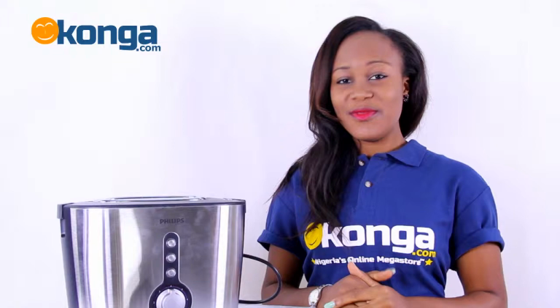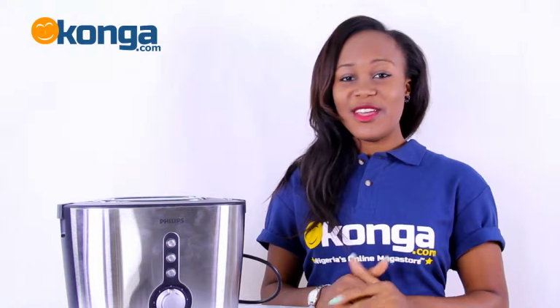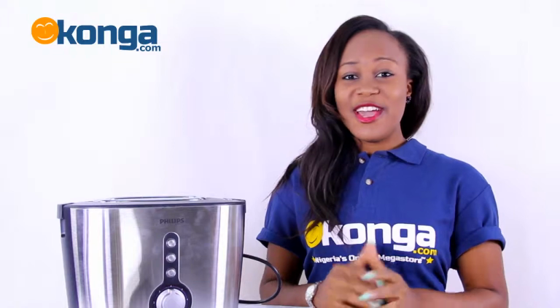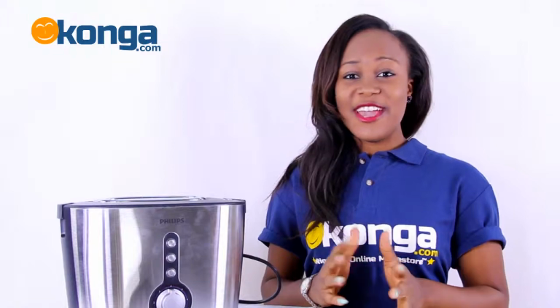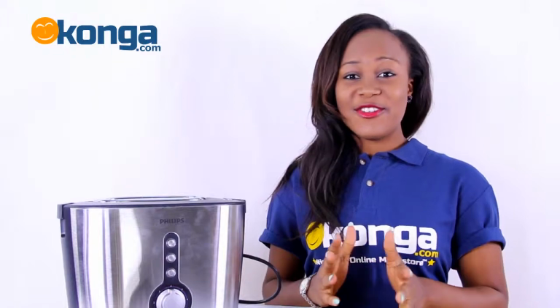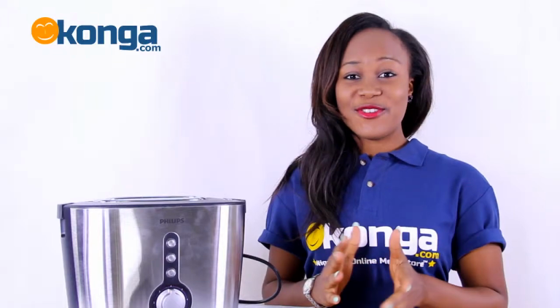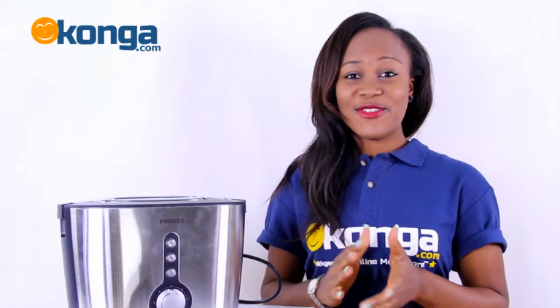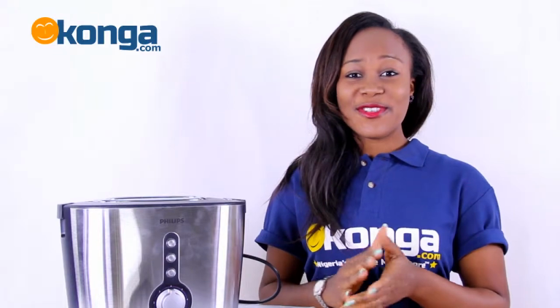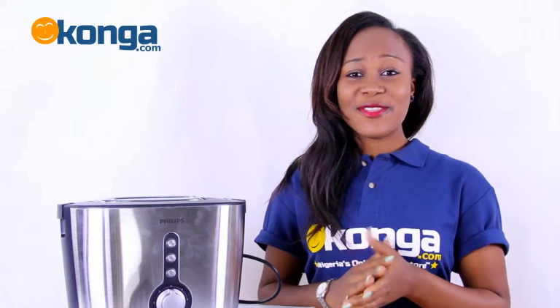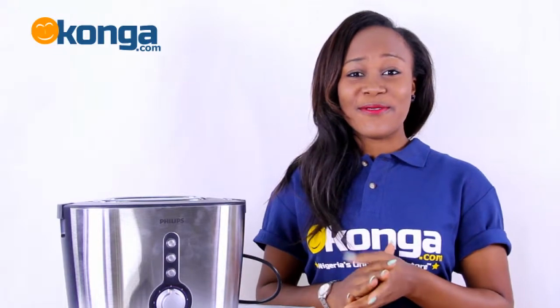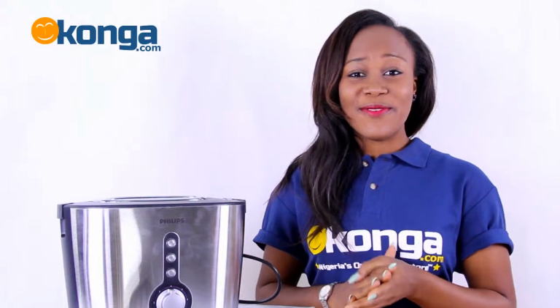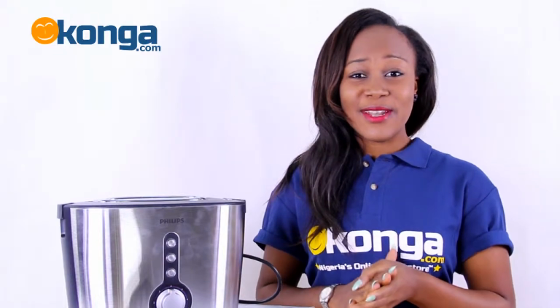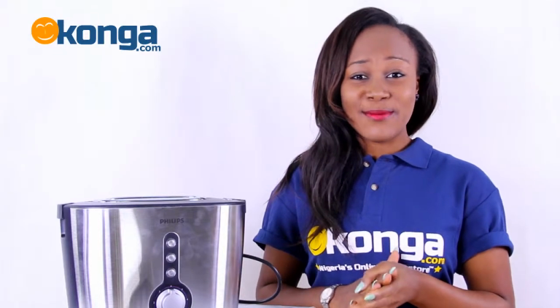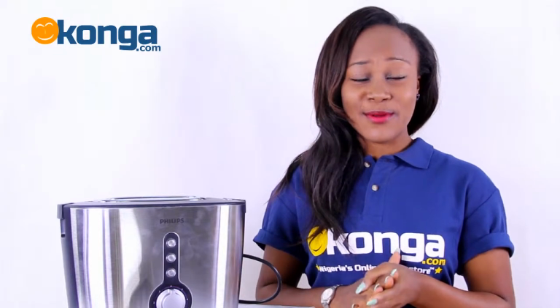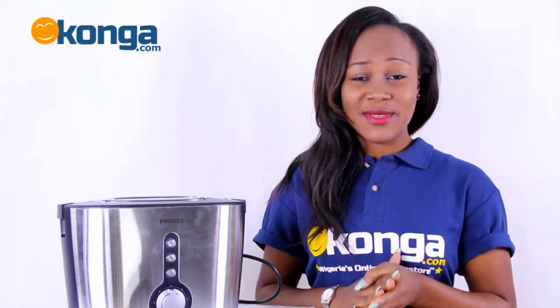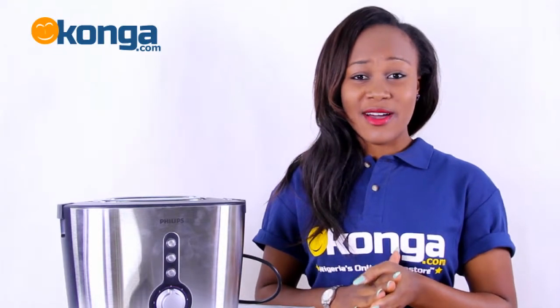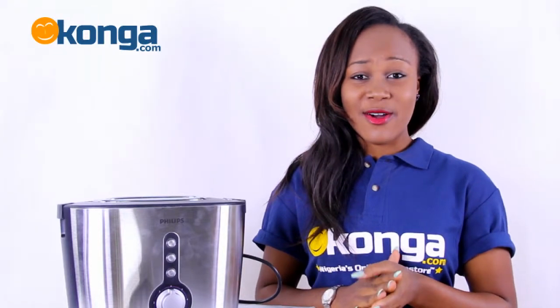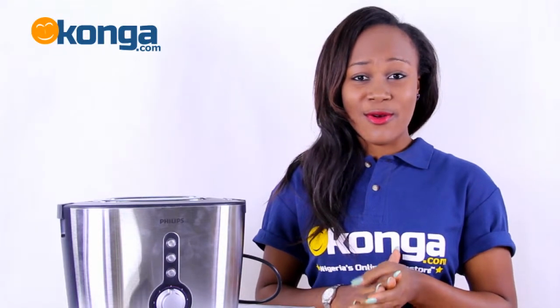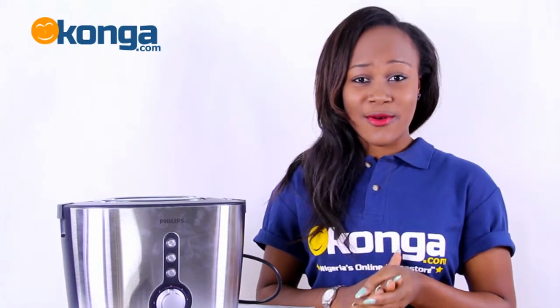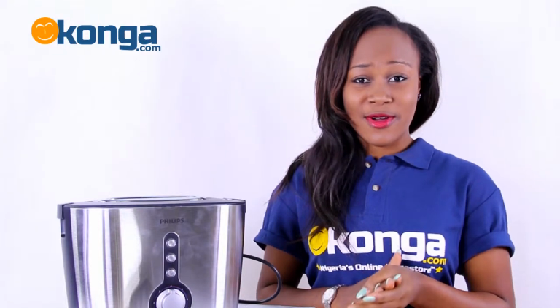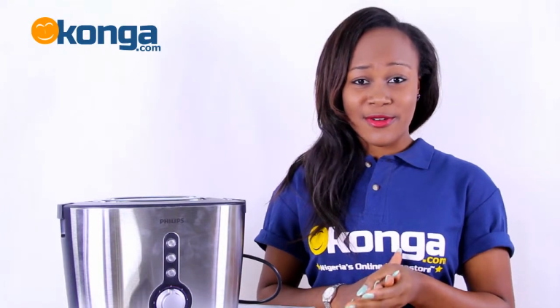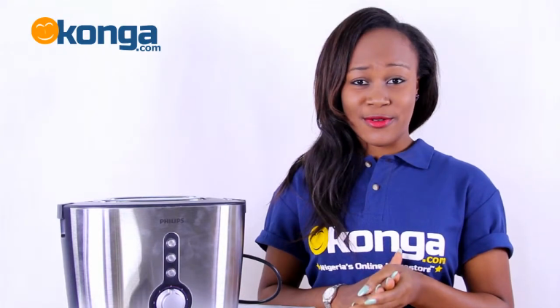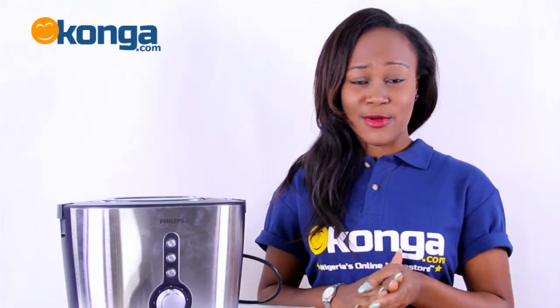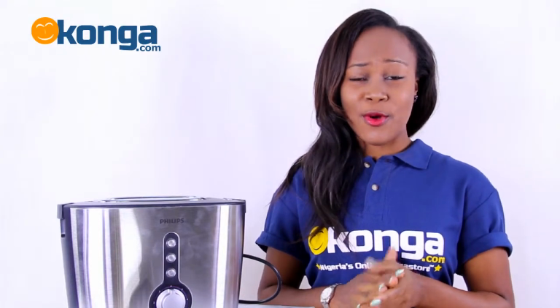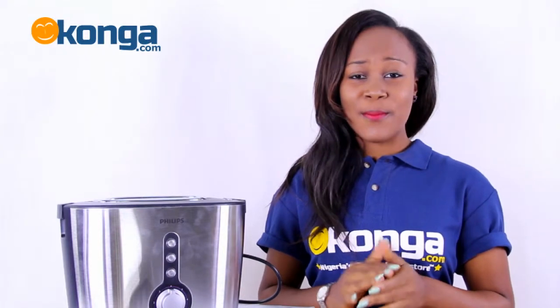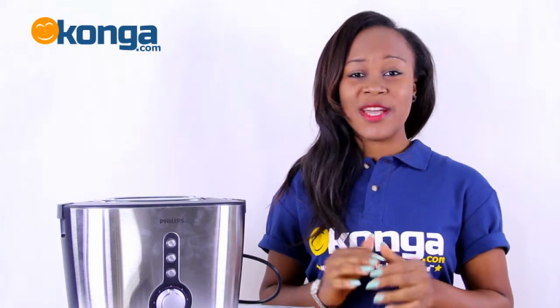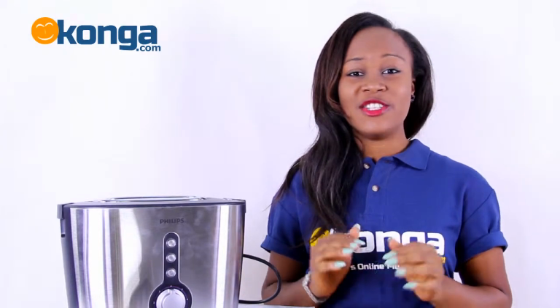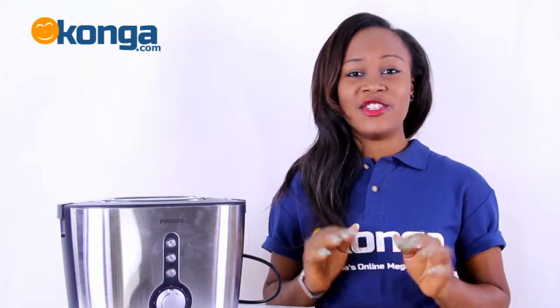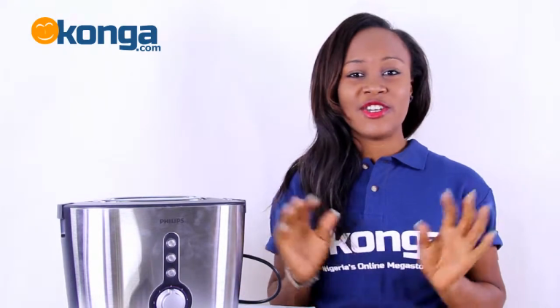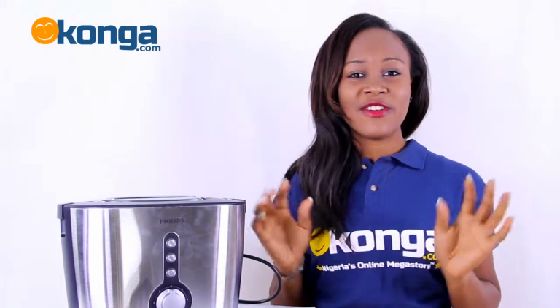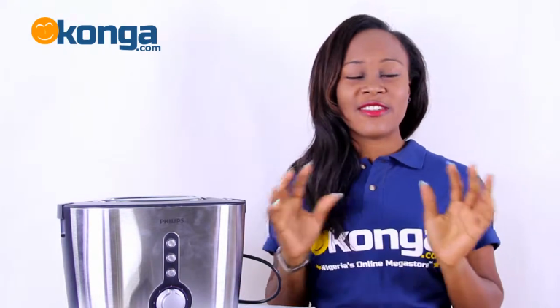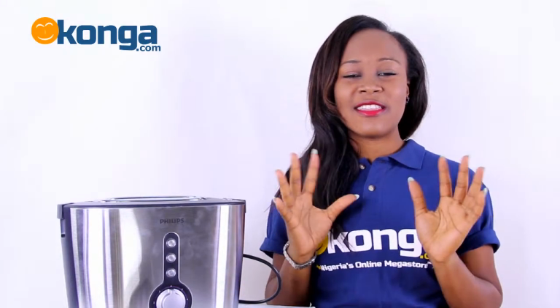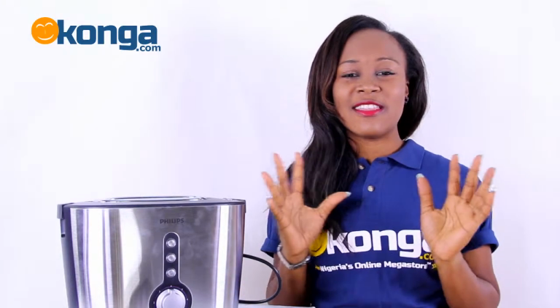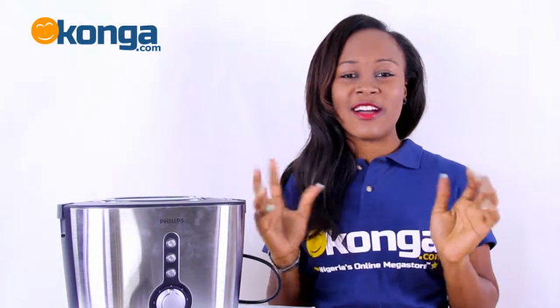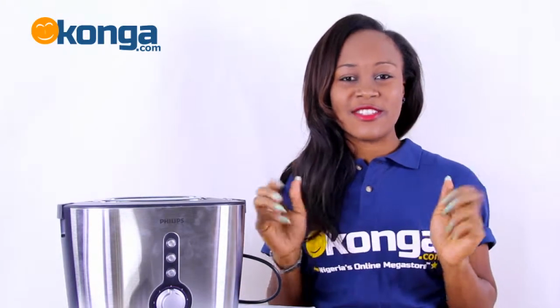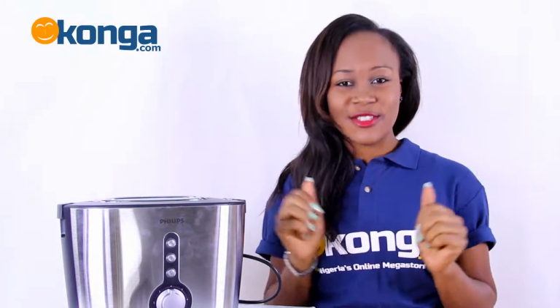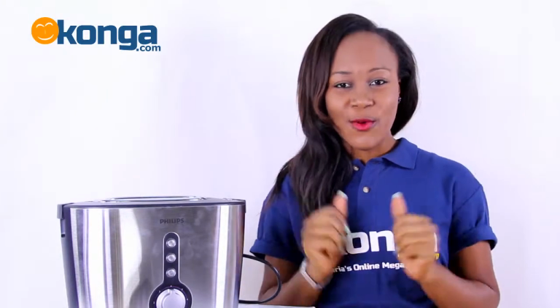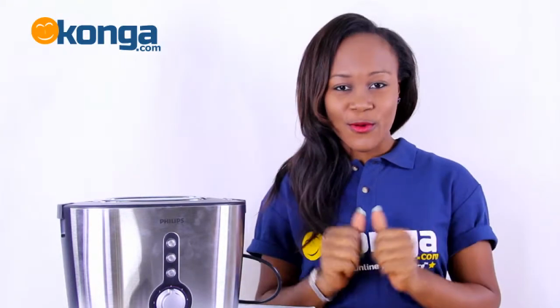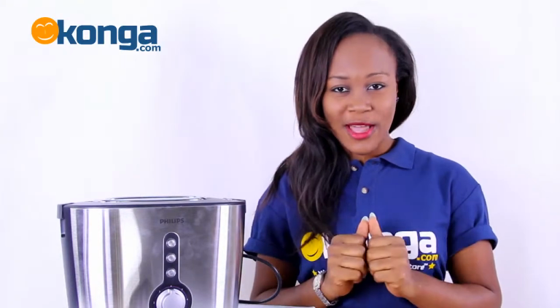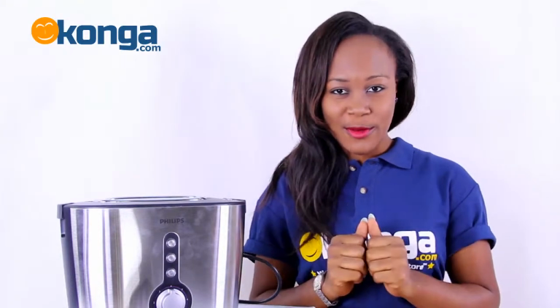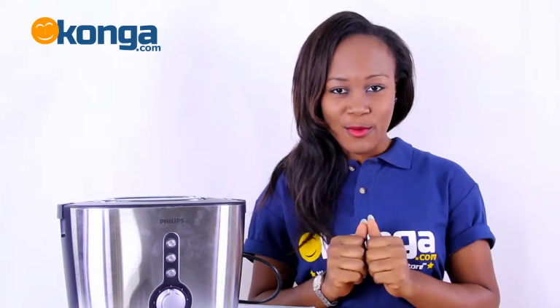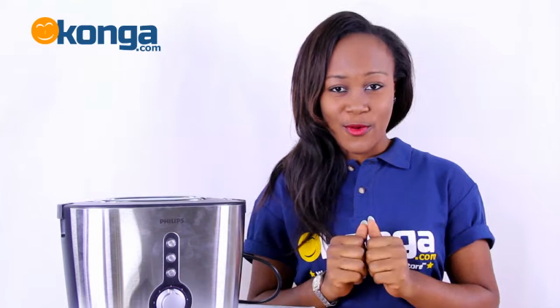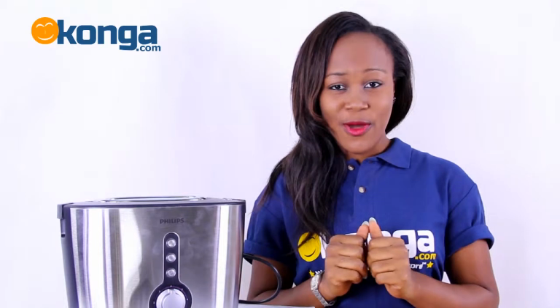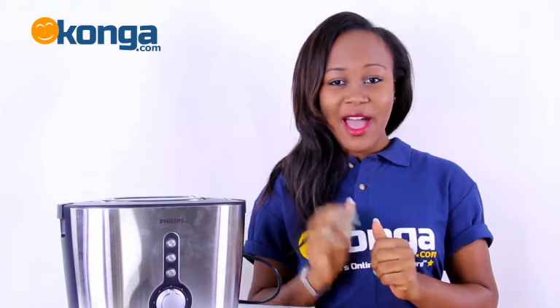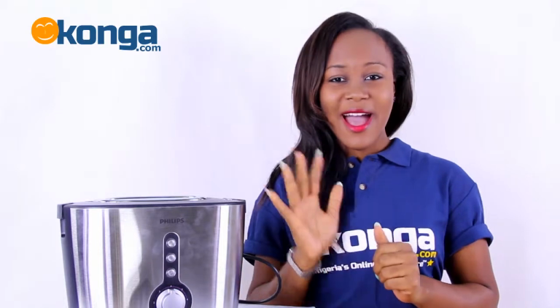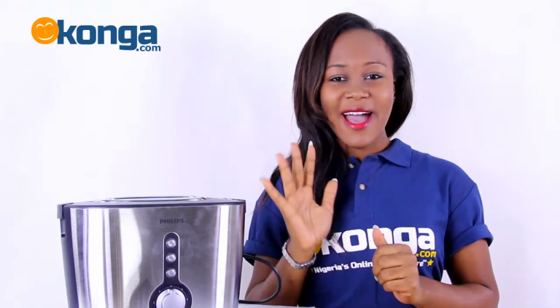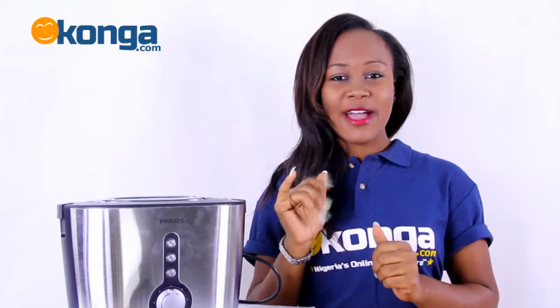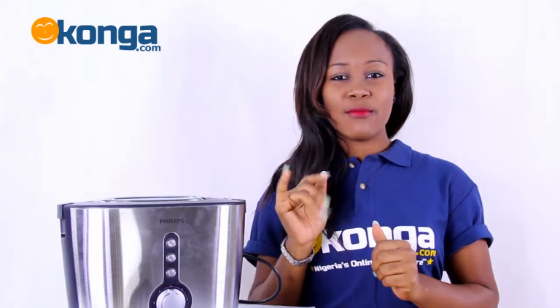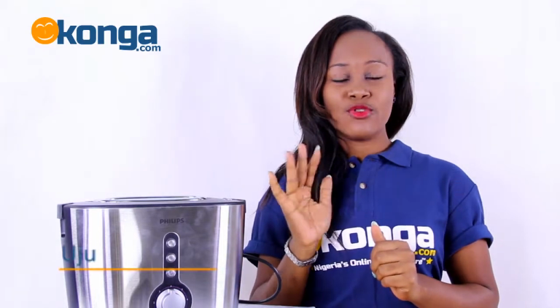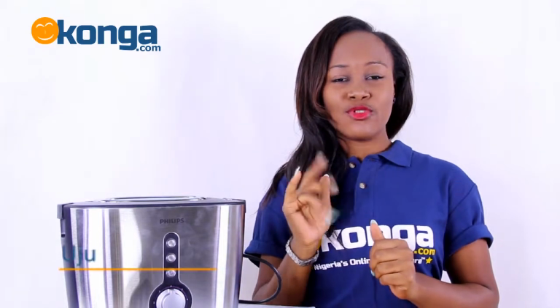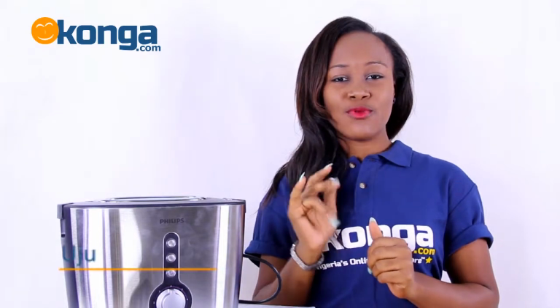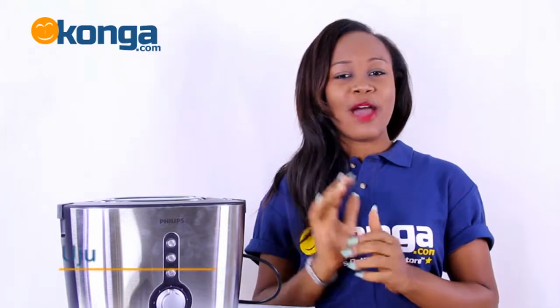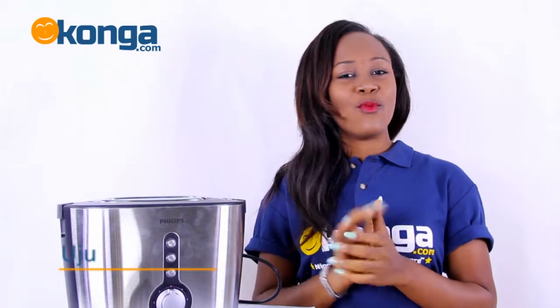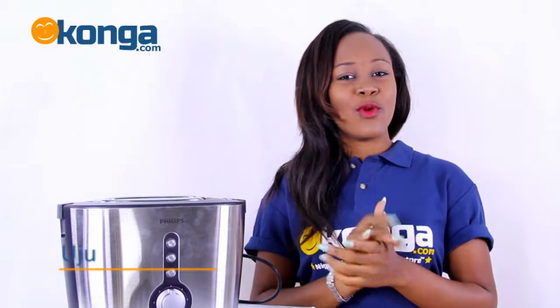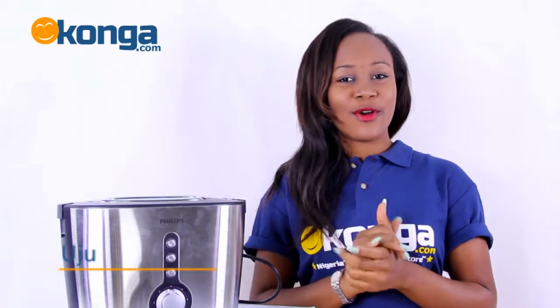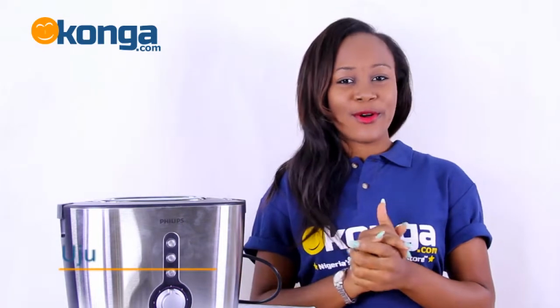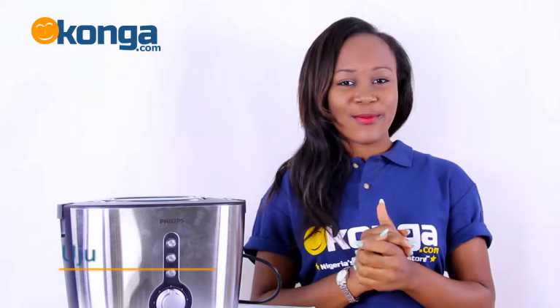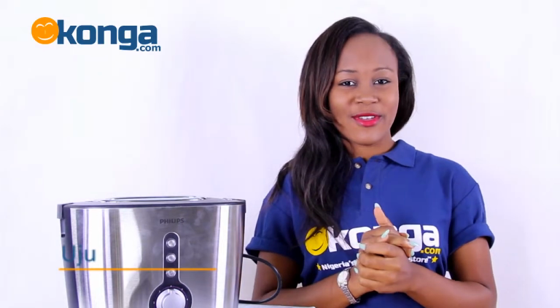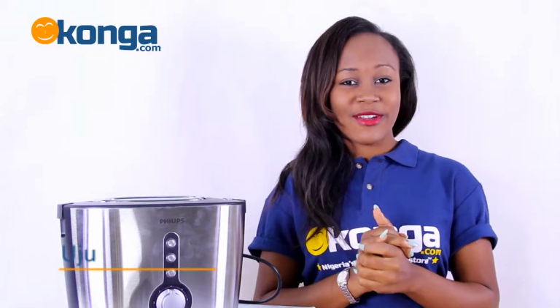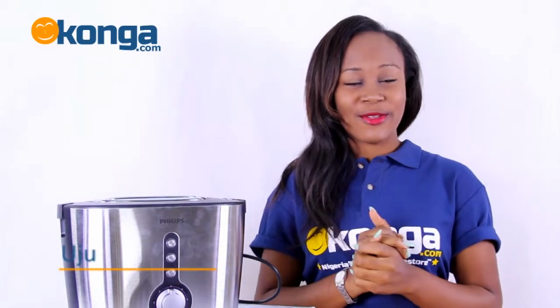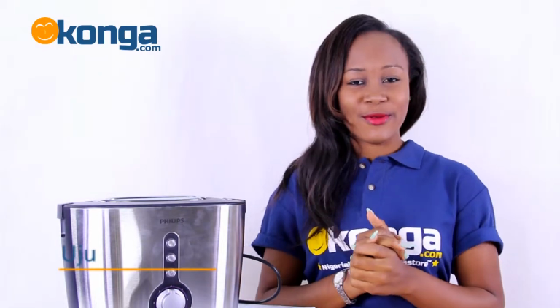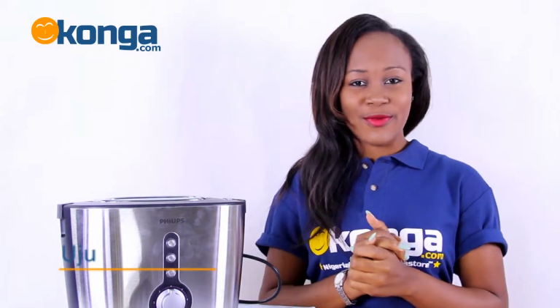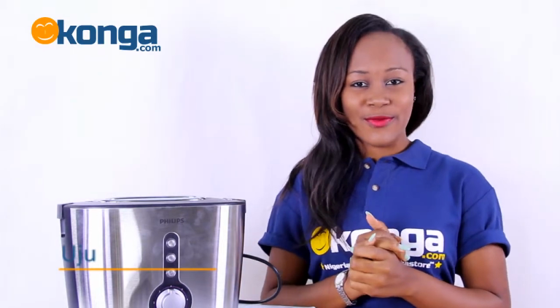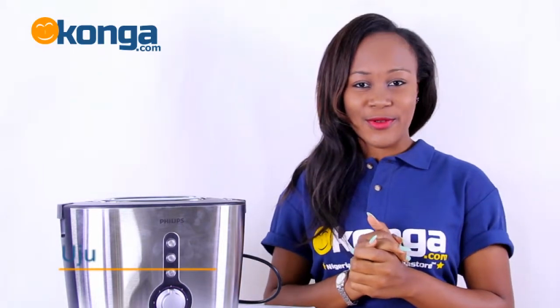Introducing the Philips toaster on Konga.com, Nigeria's largest online mall. Hi, I'm Uju and welcome to another review.